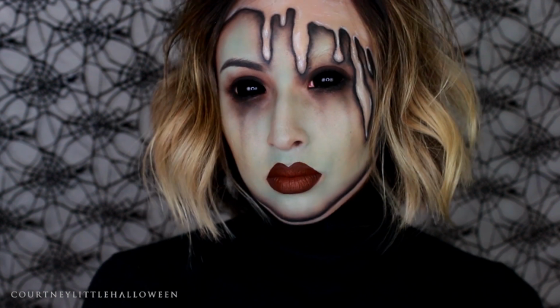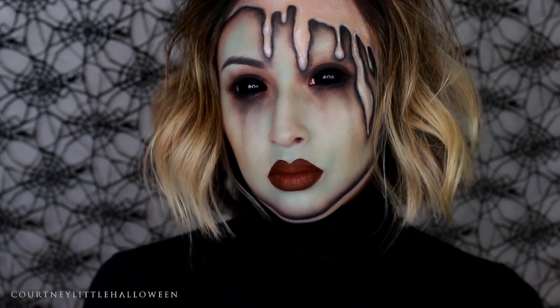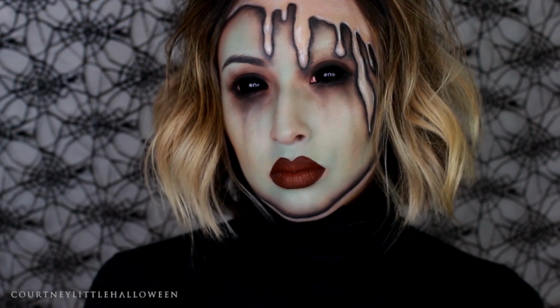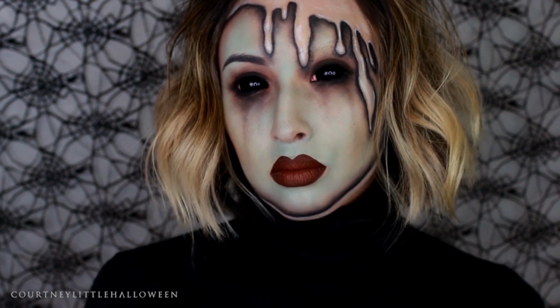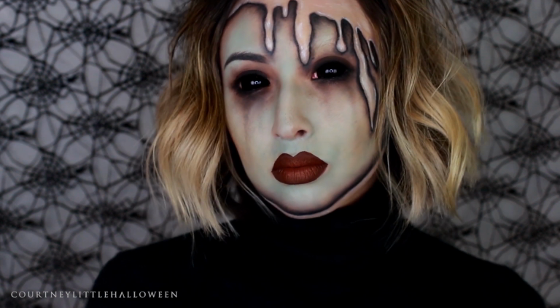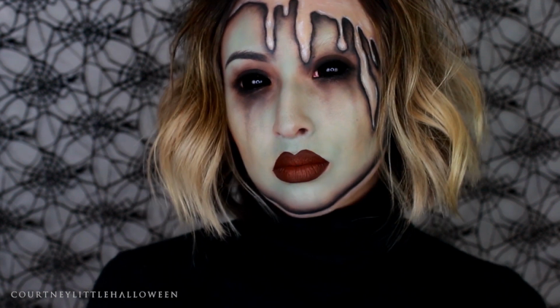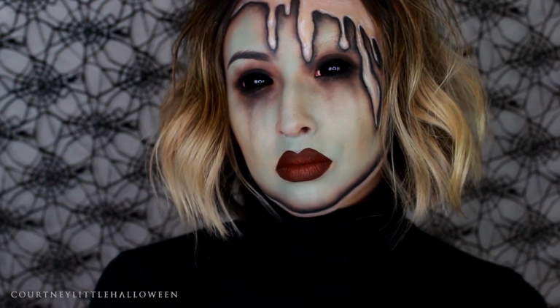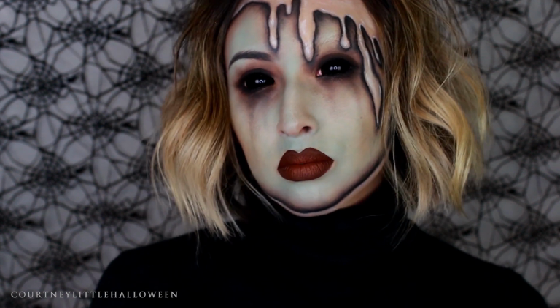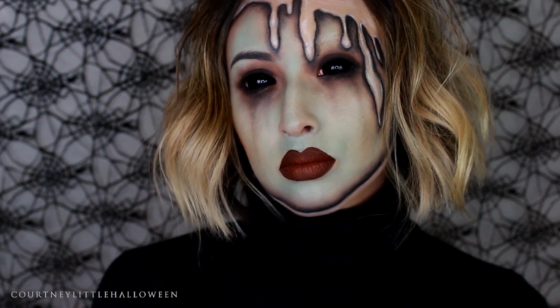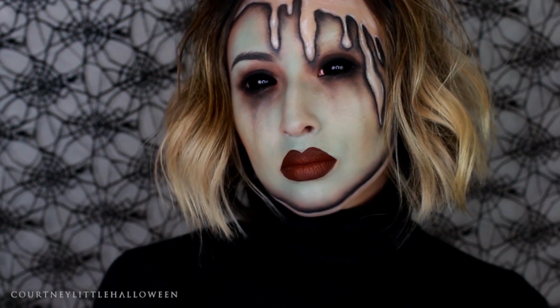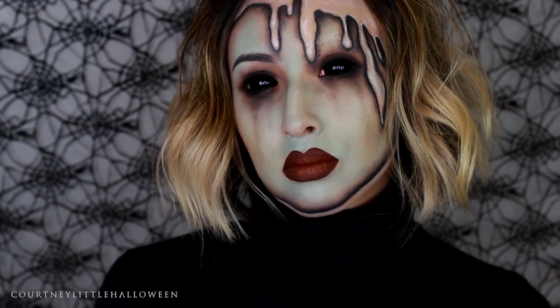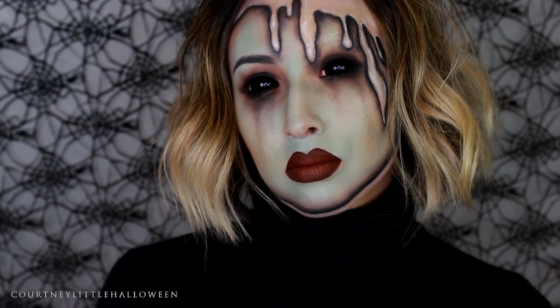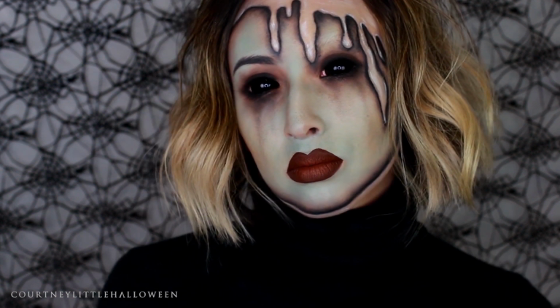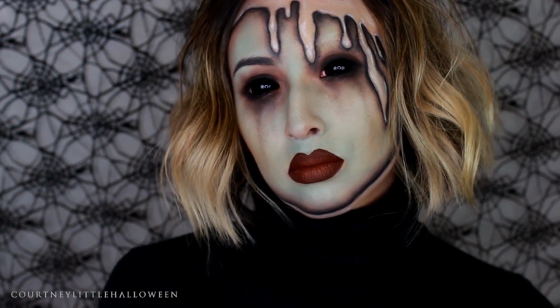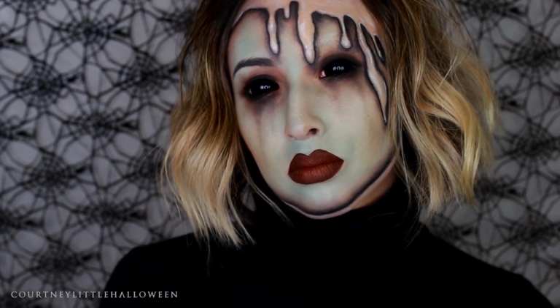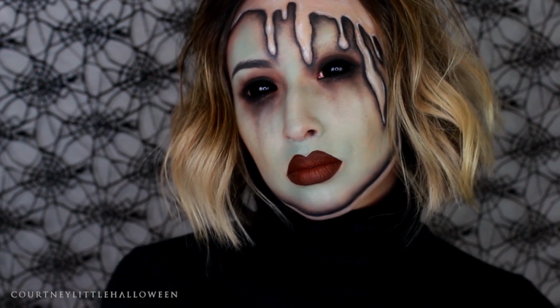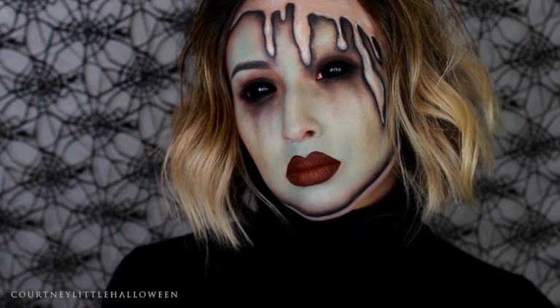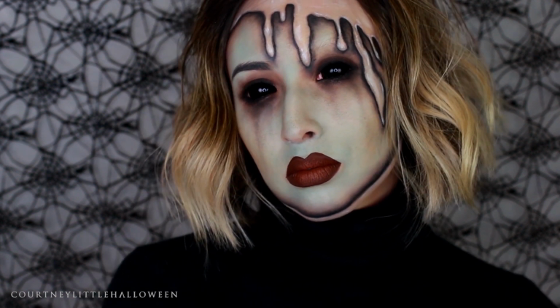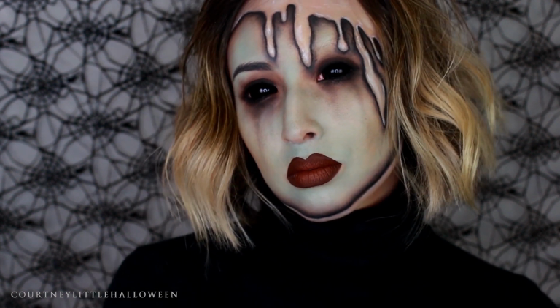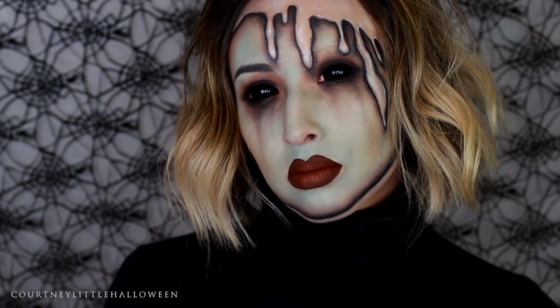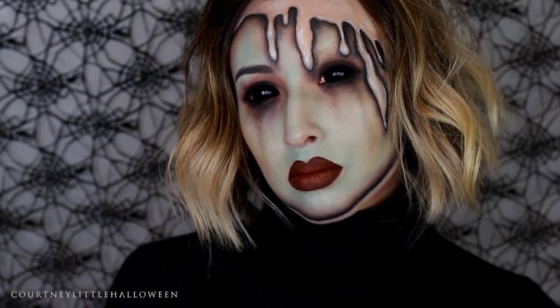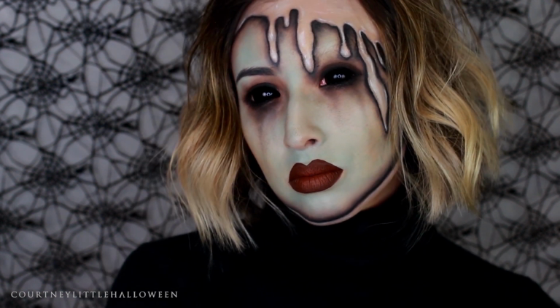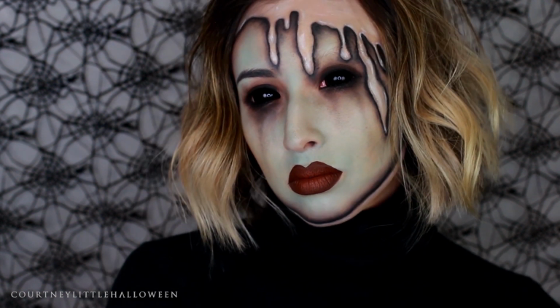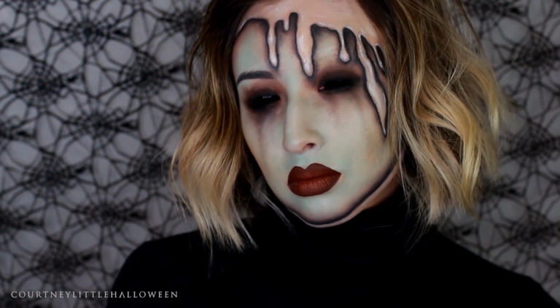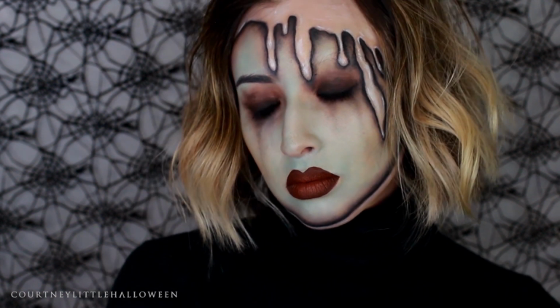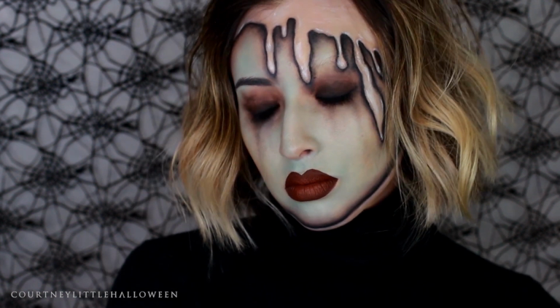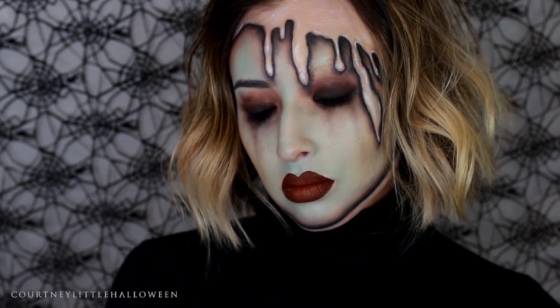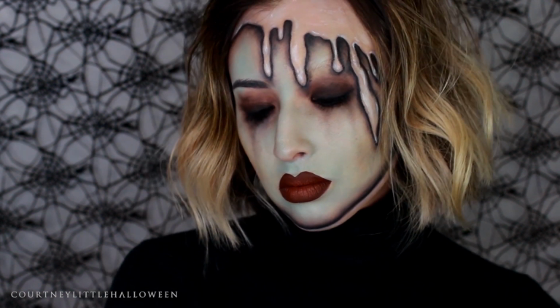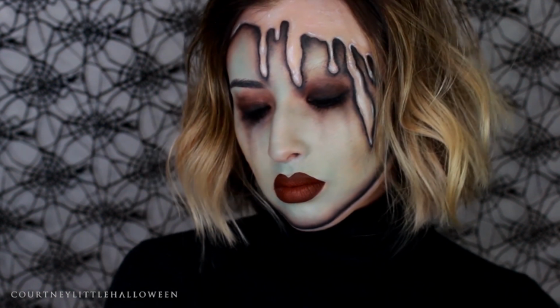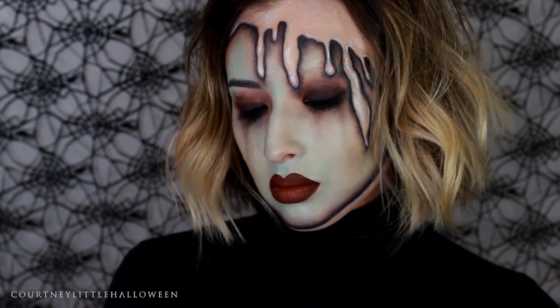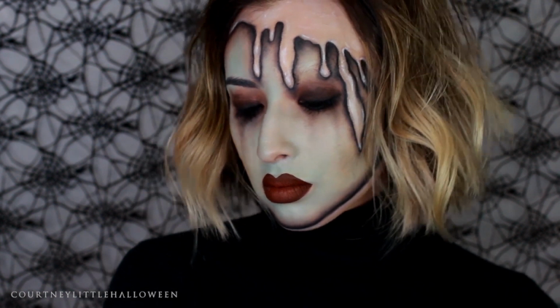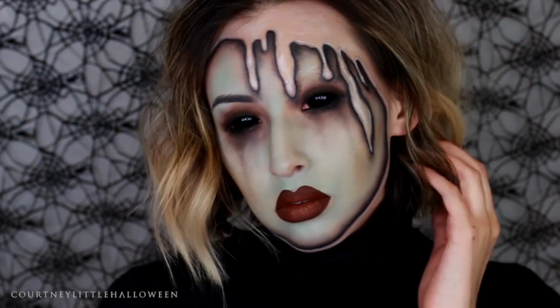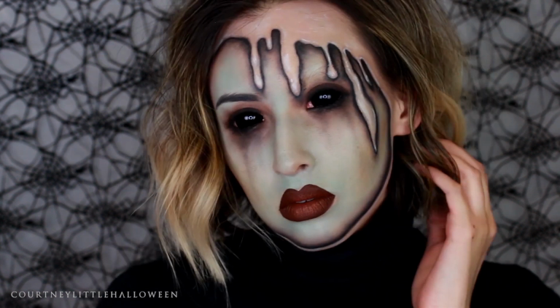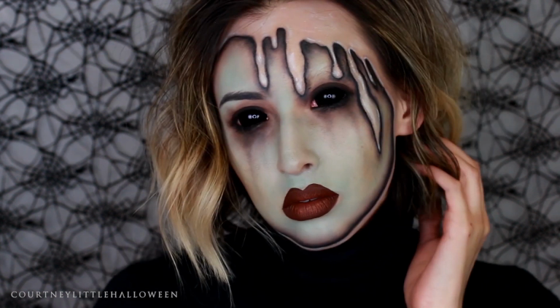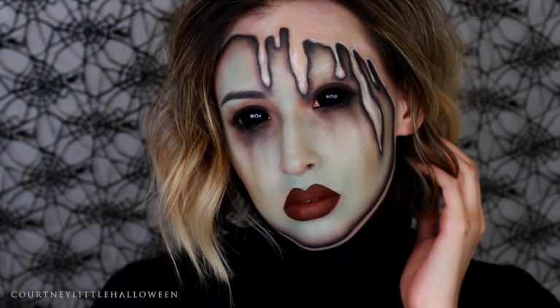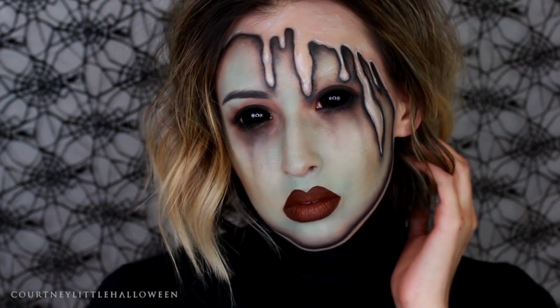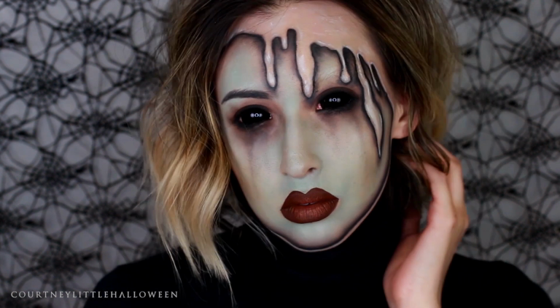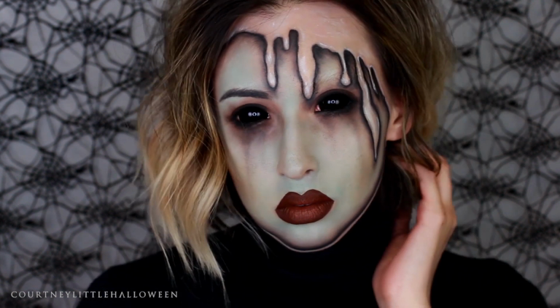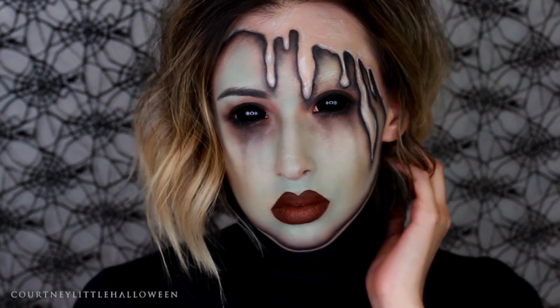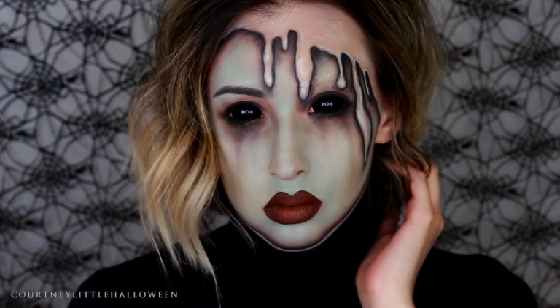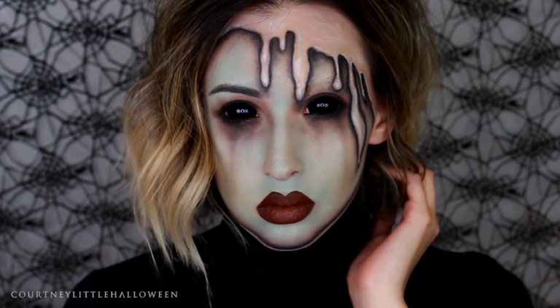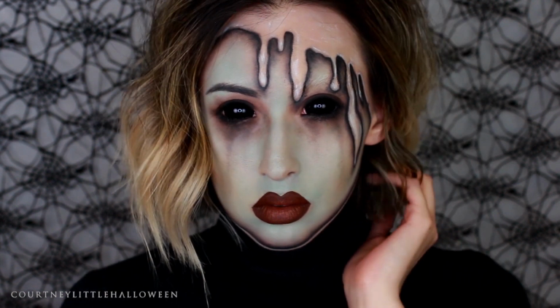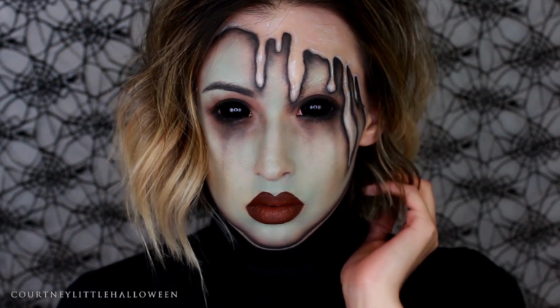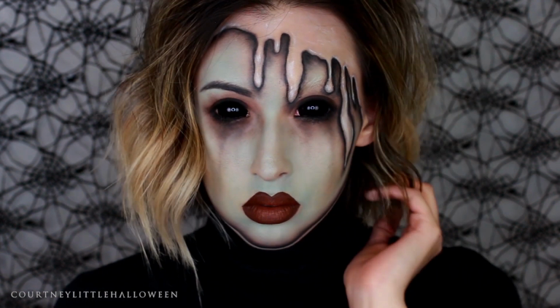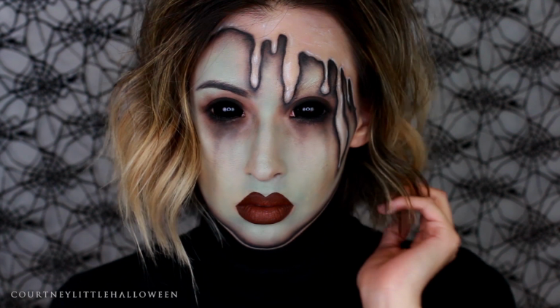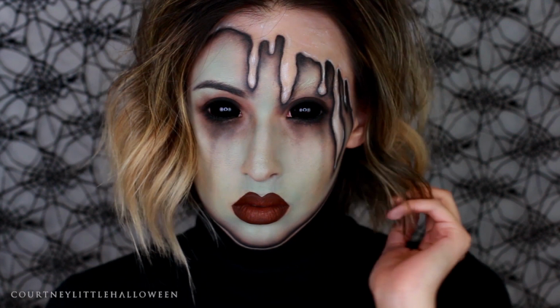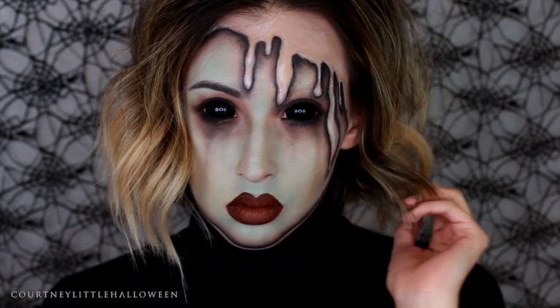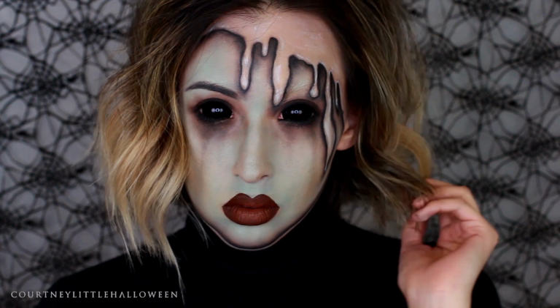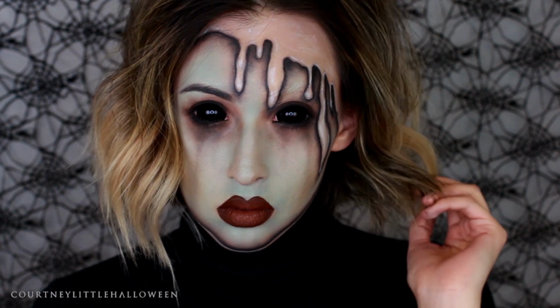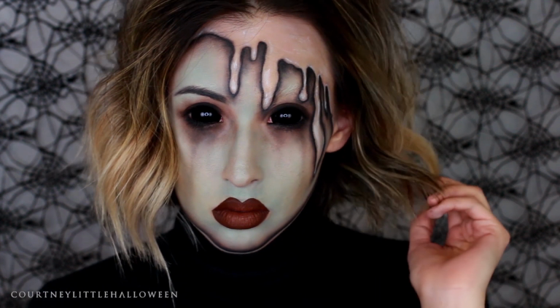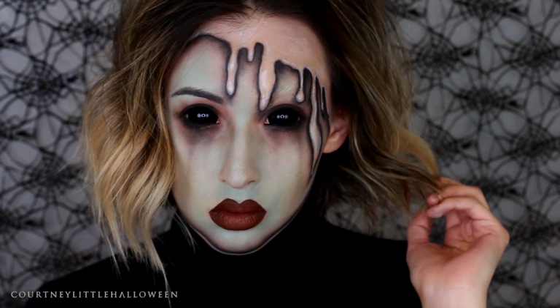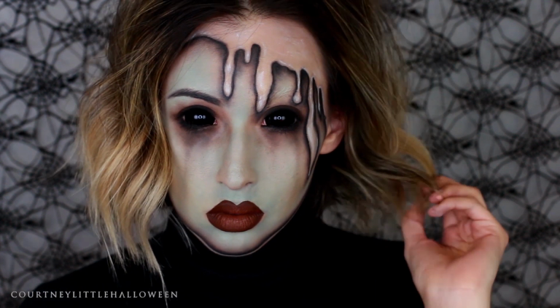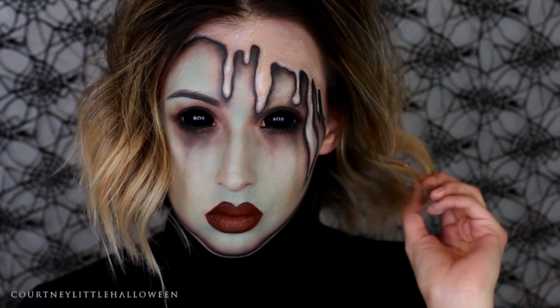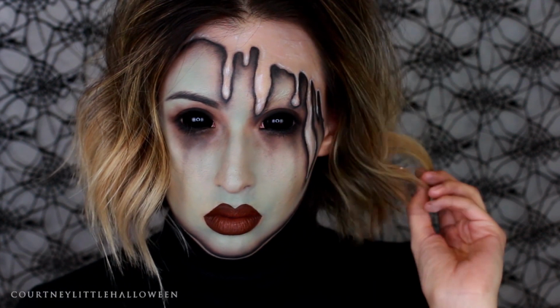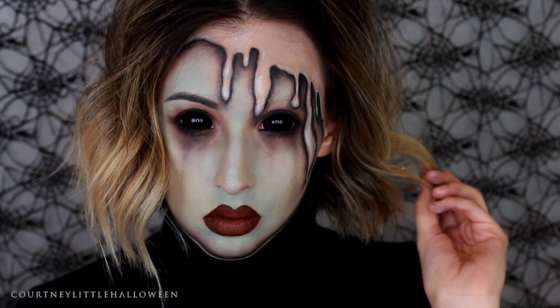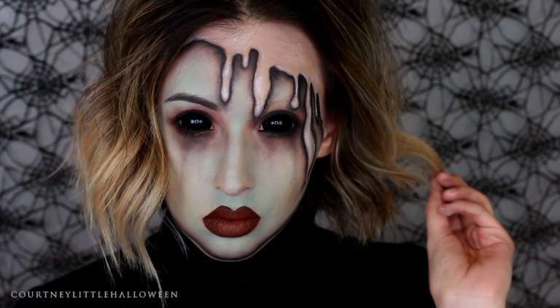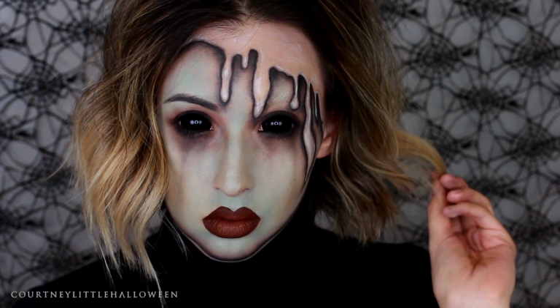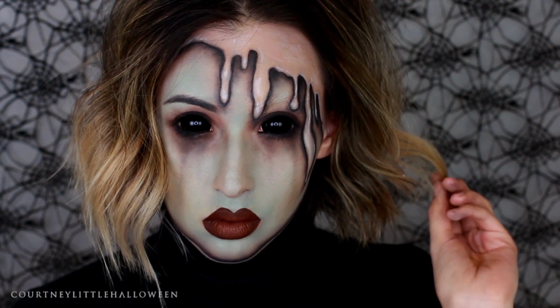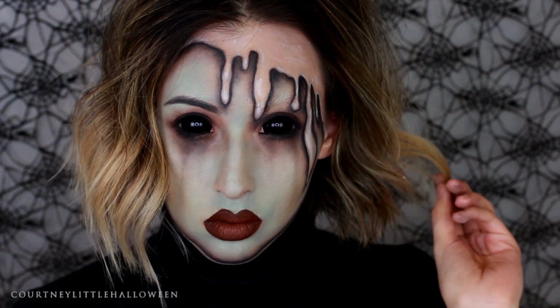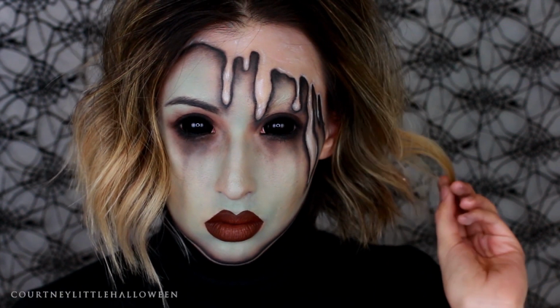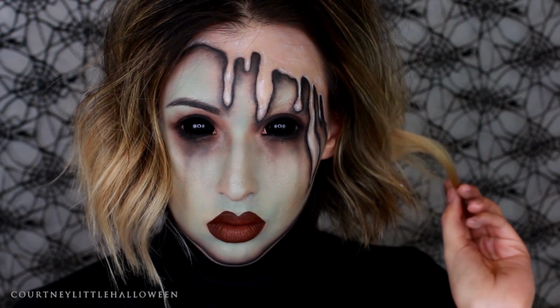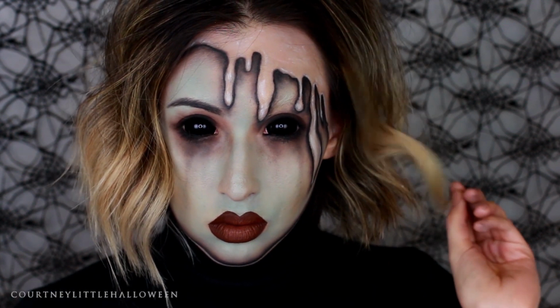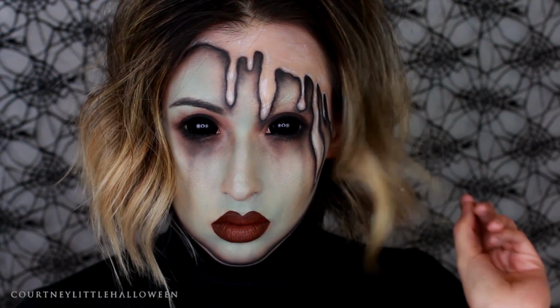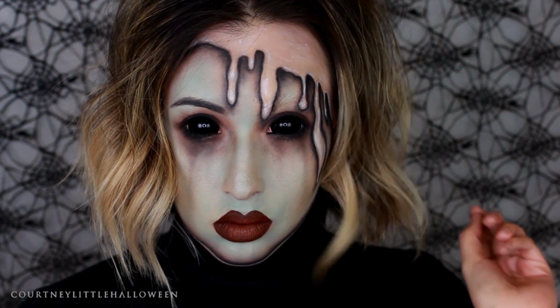I hope you guys enjoyed! Feel free to subscribe if you're not already, and hopefully I will see you tomorrow.